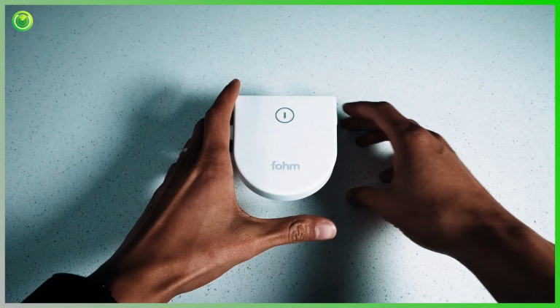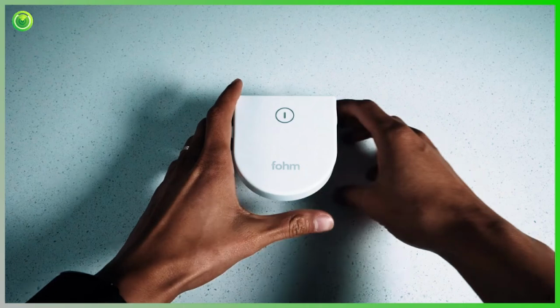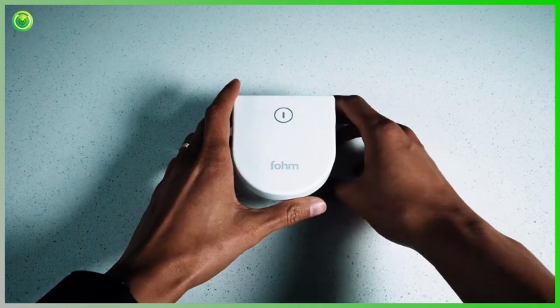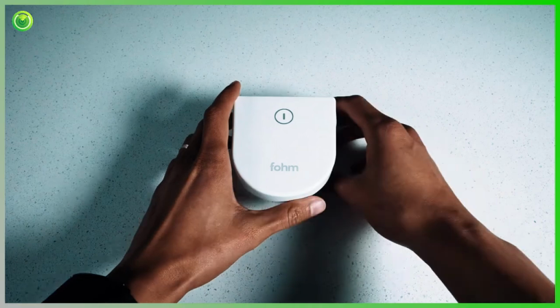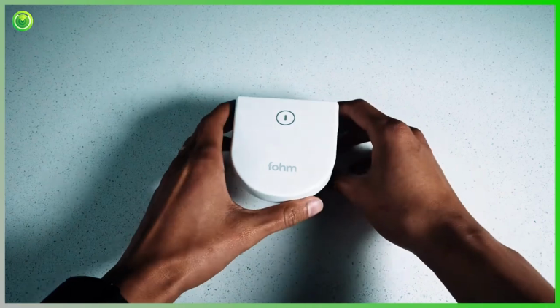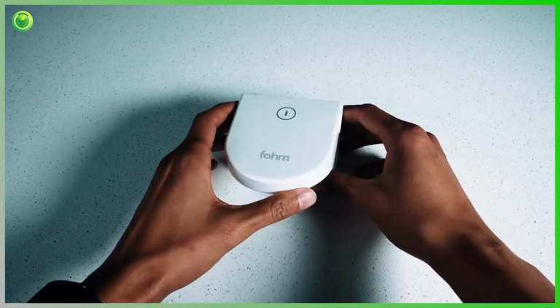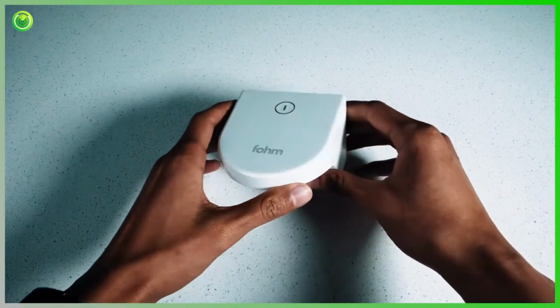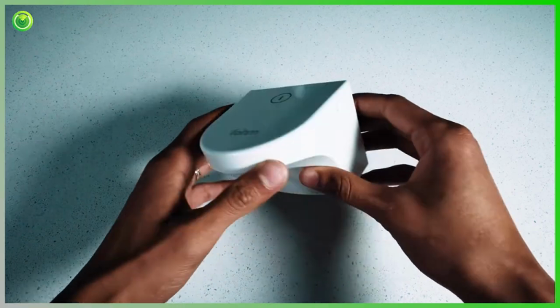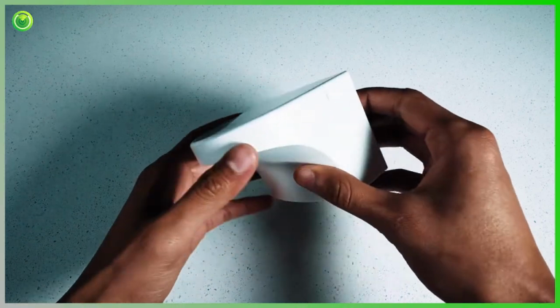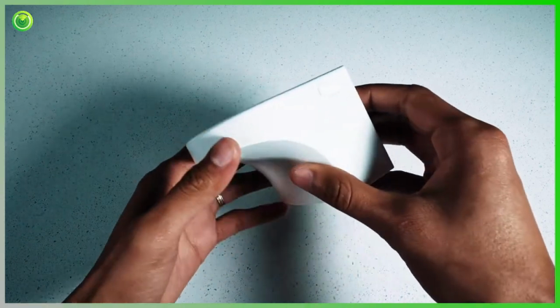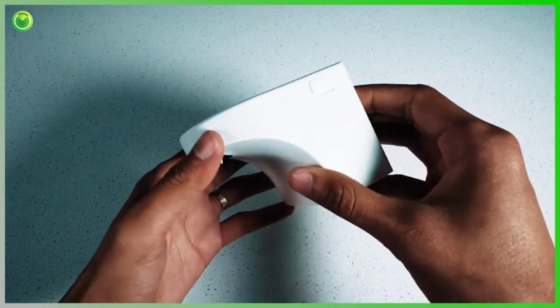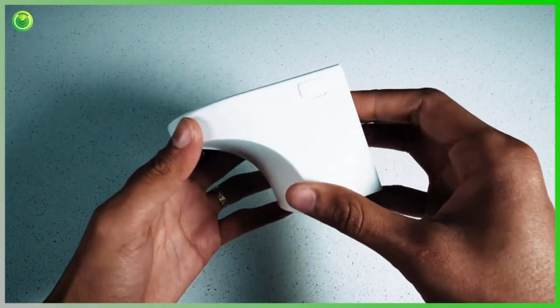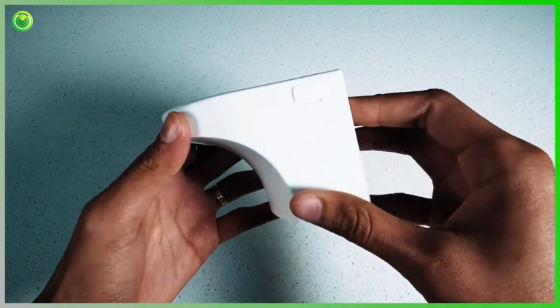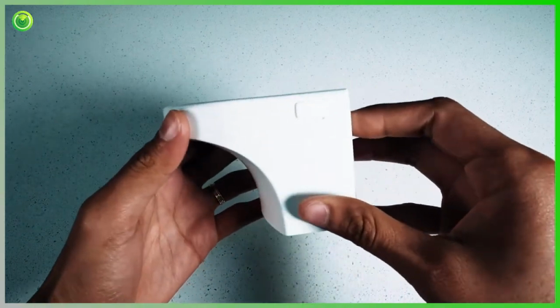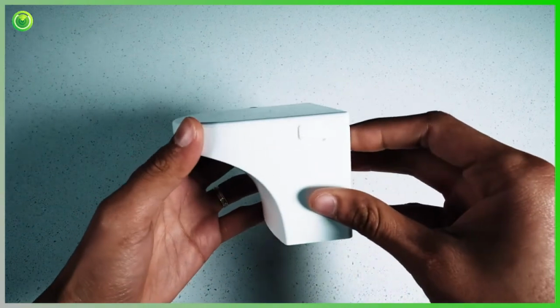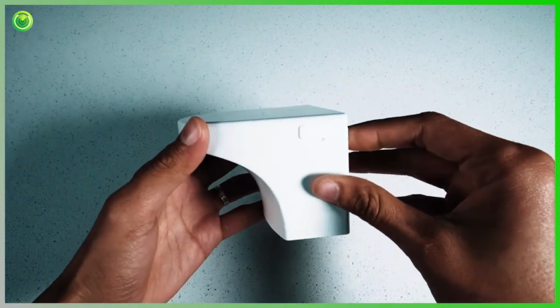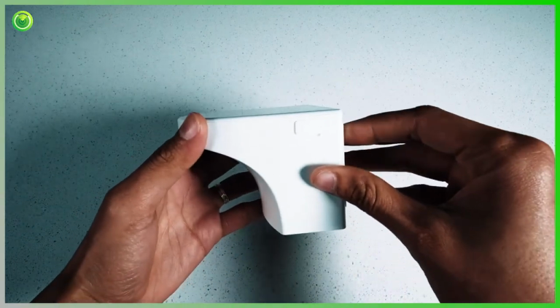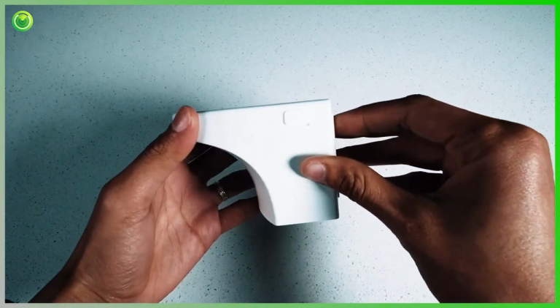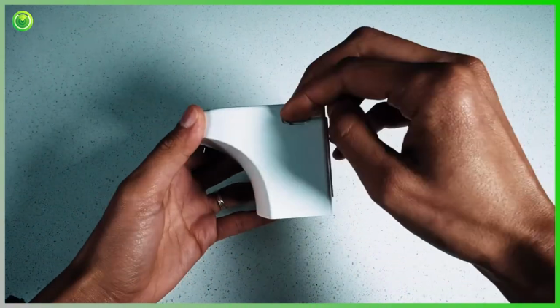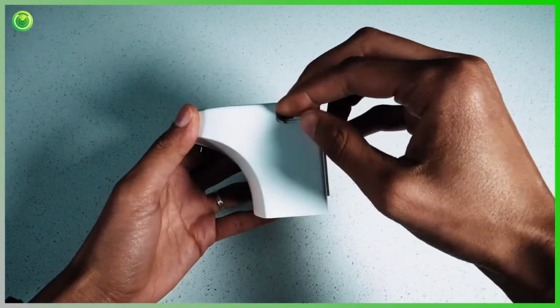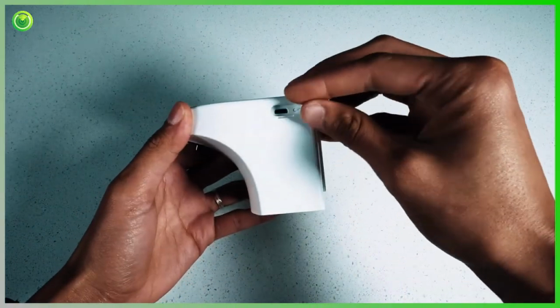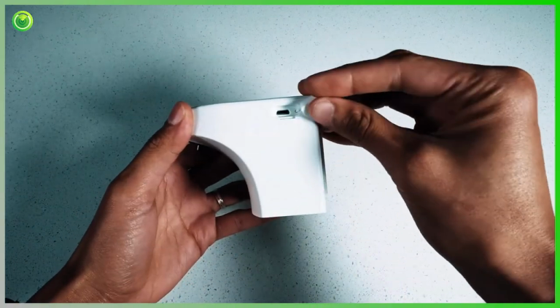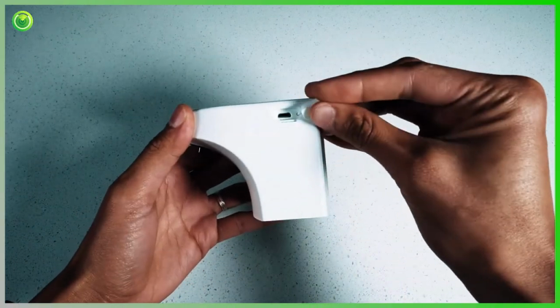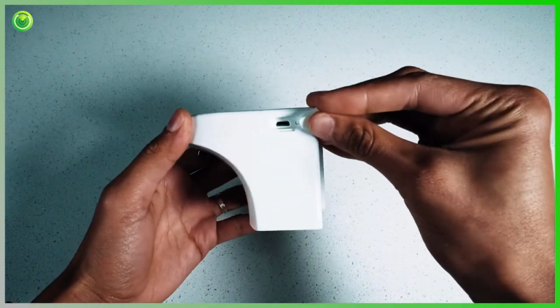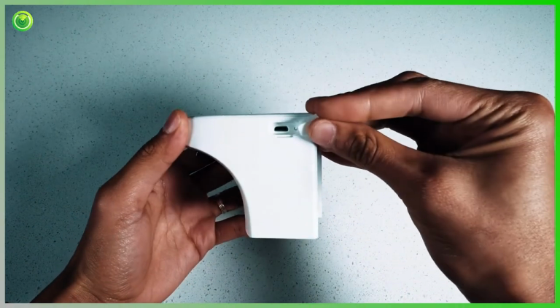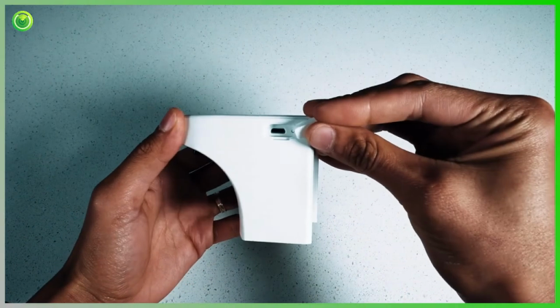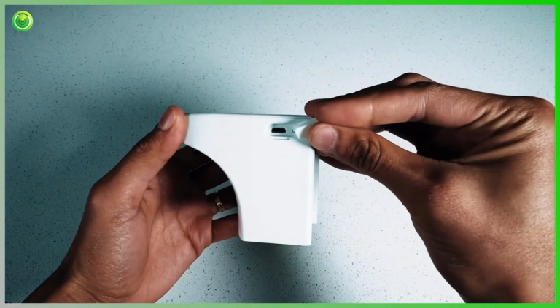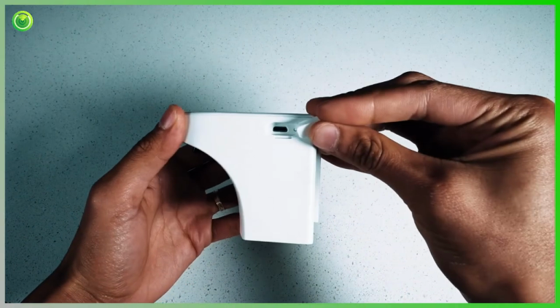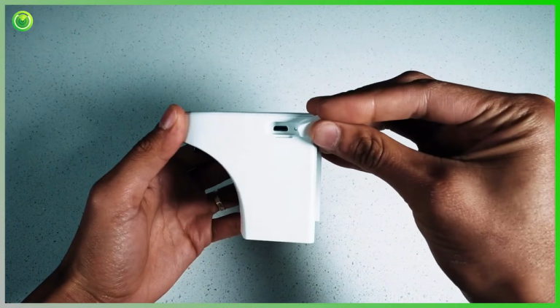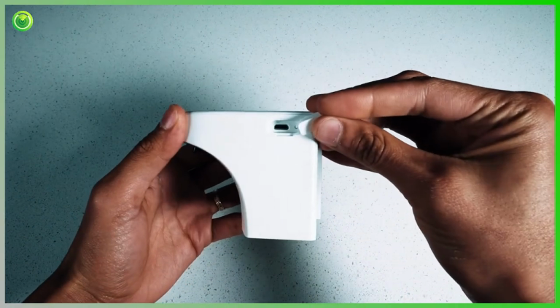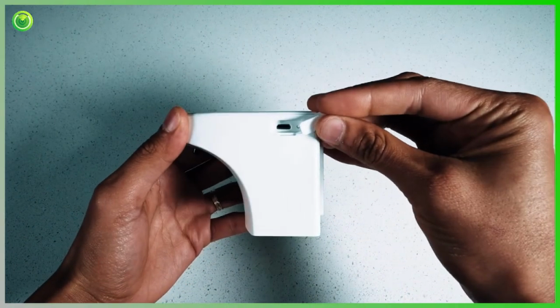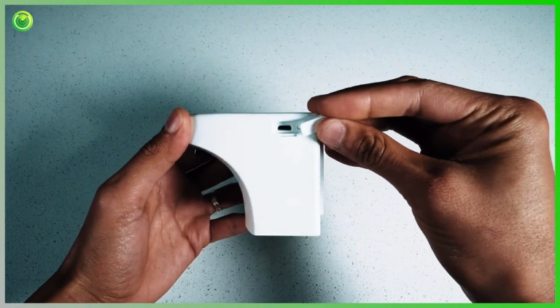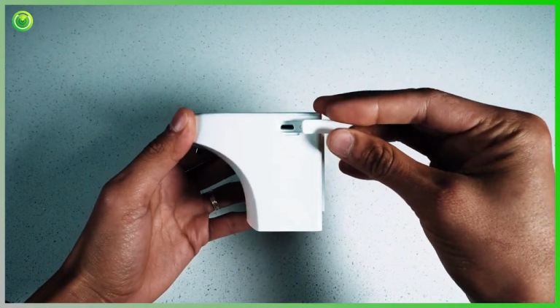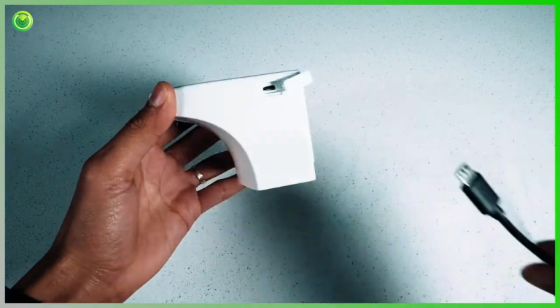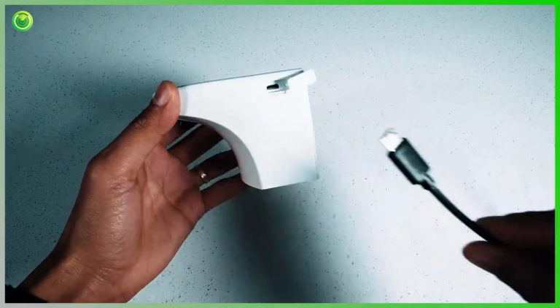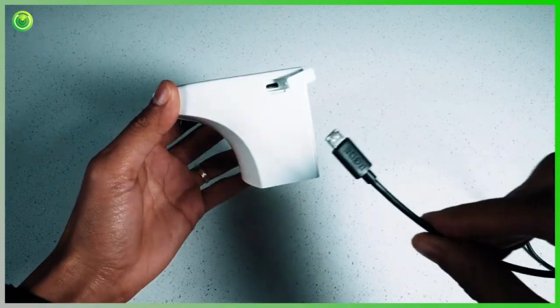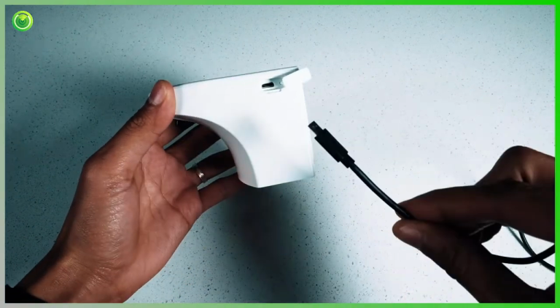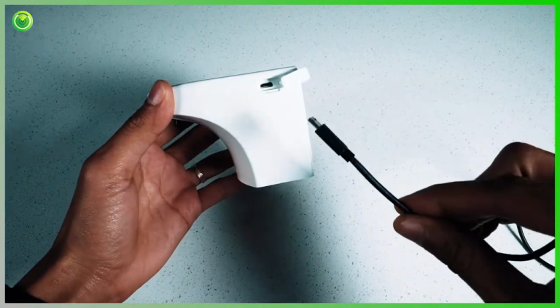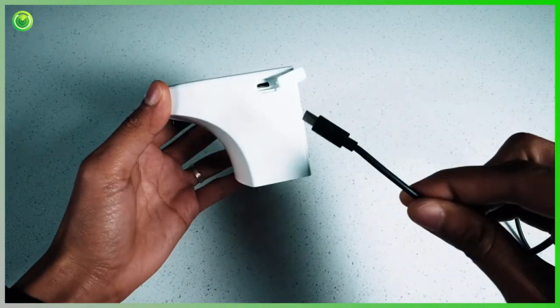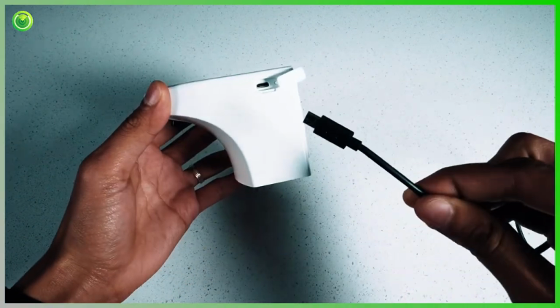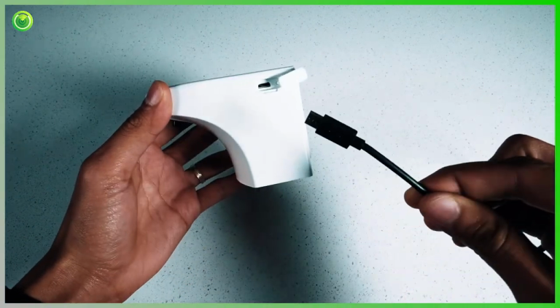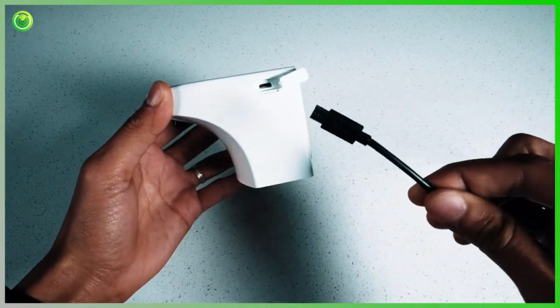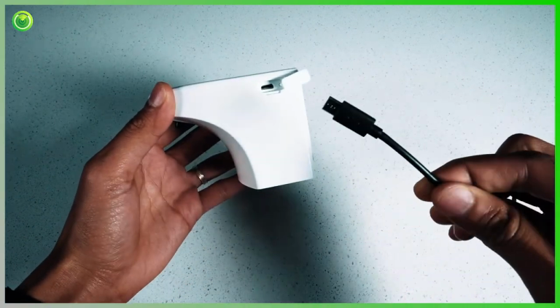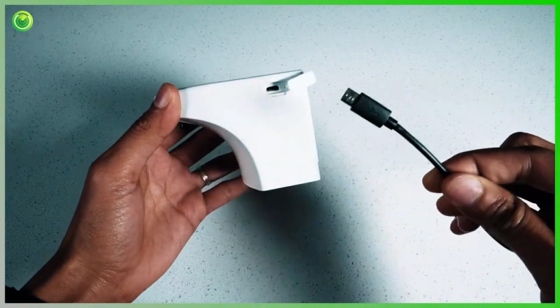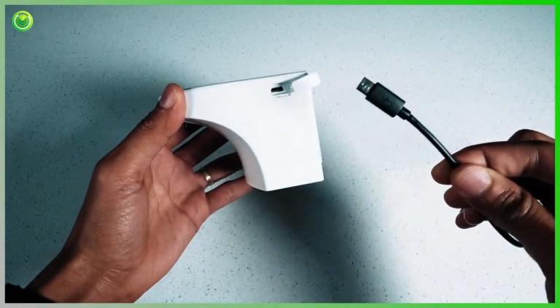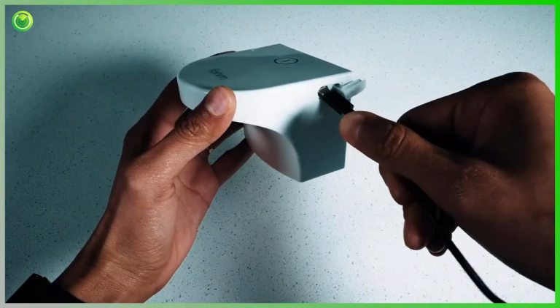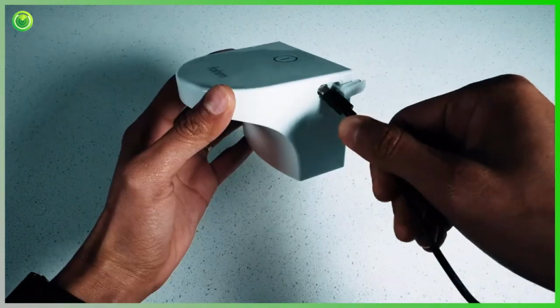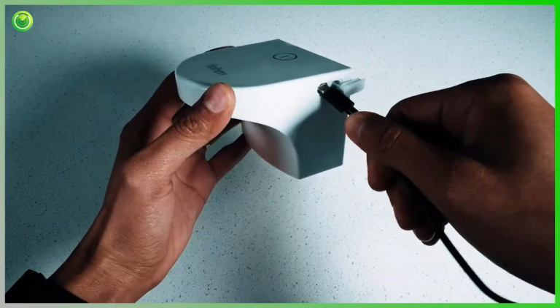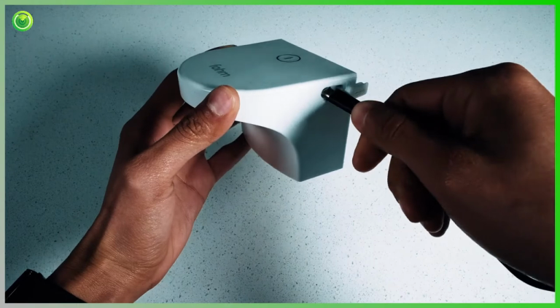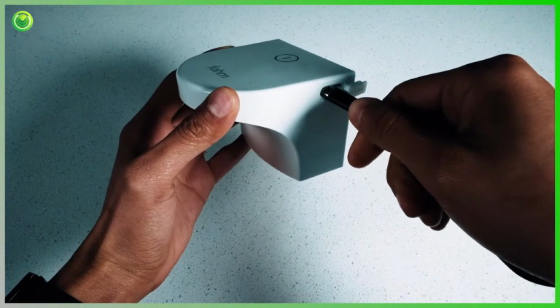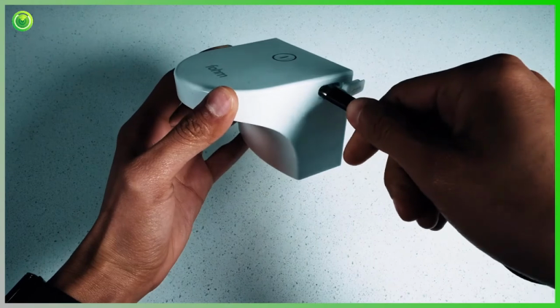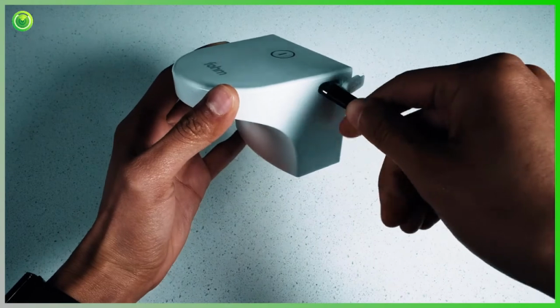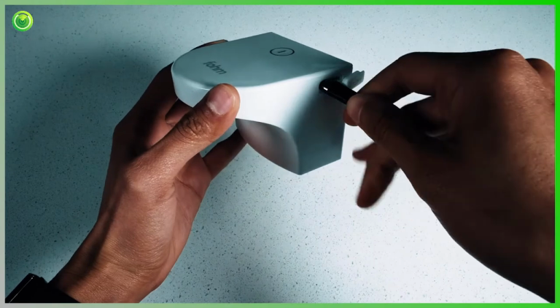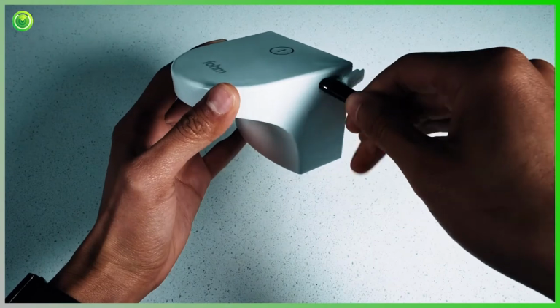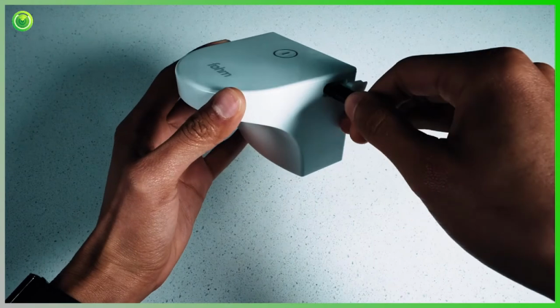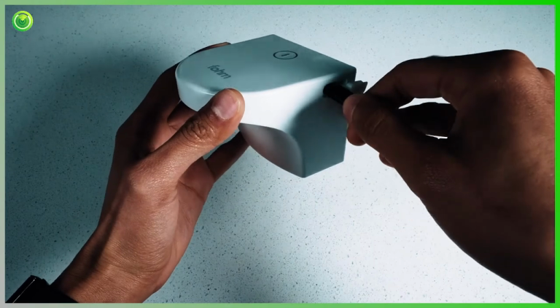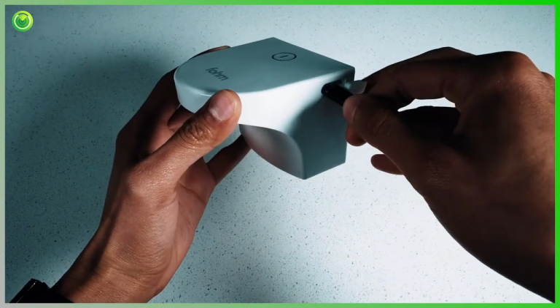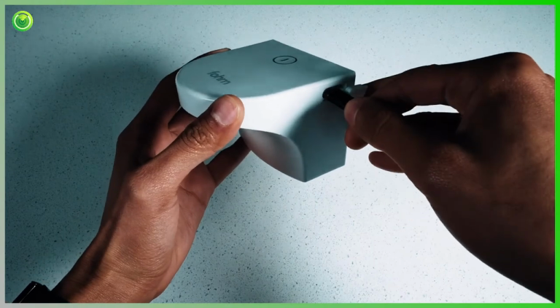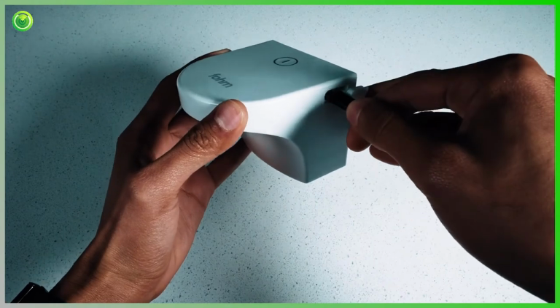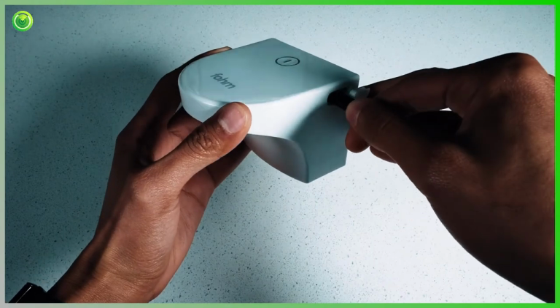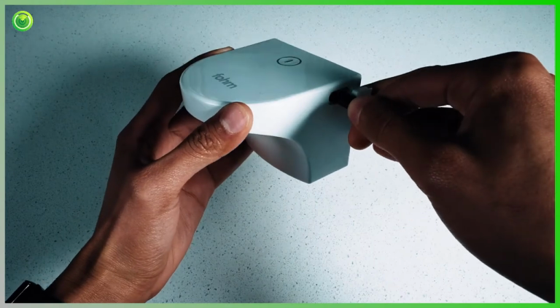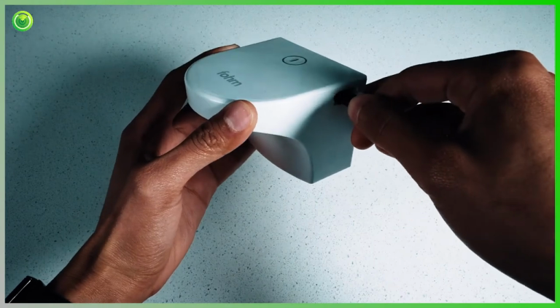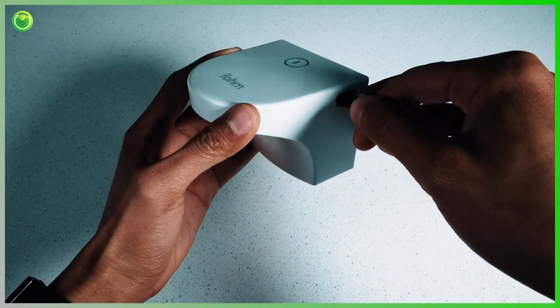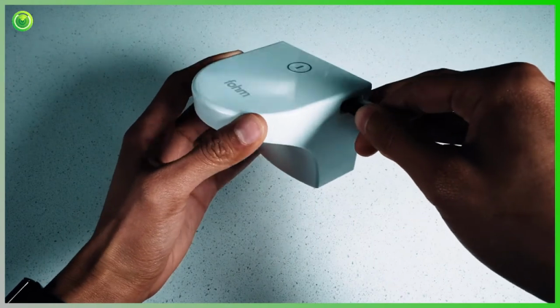To get started, use a micro USB cord to charge the dispenser. A one hour charge should last four to five months with typical use.